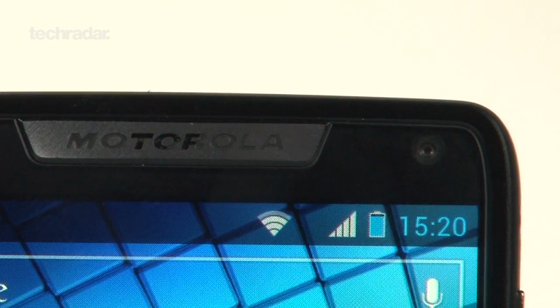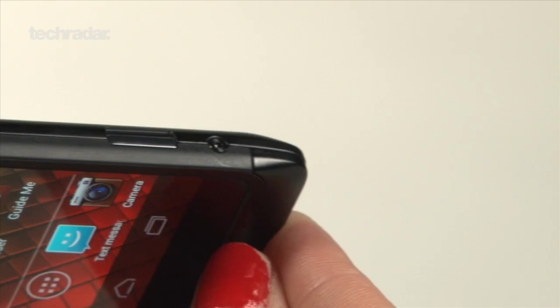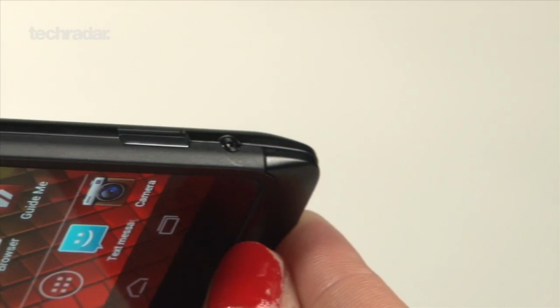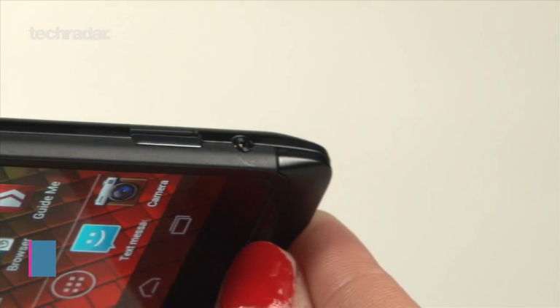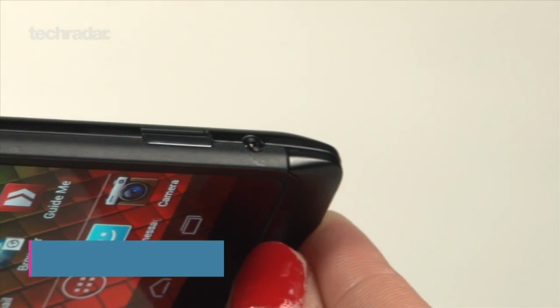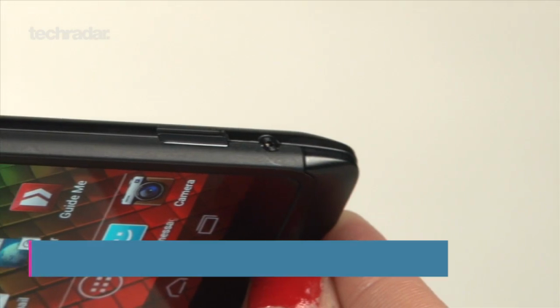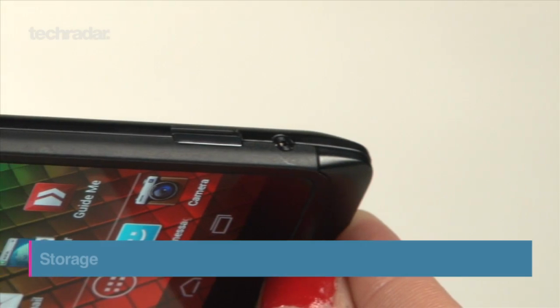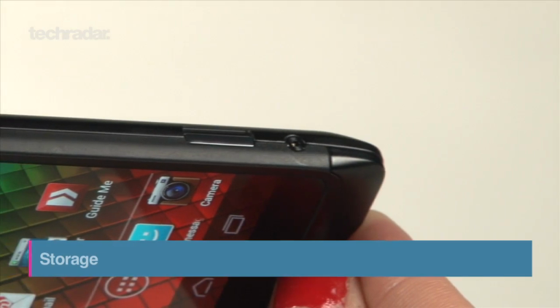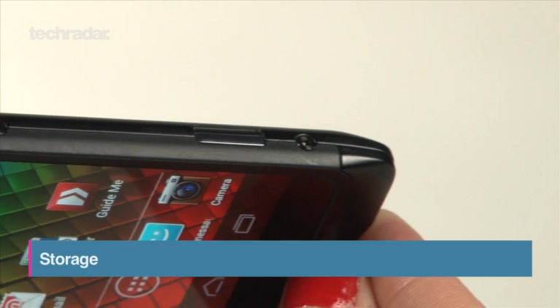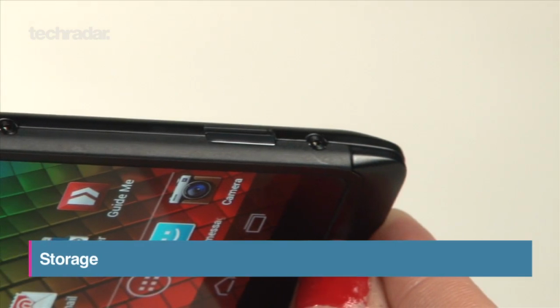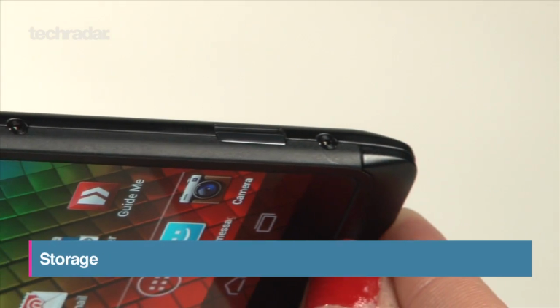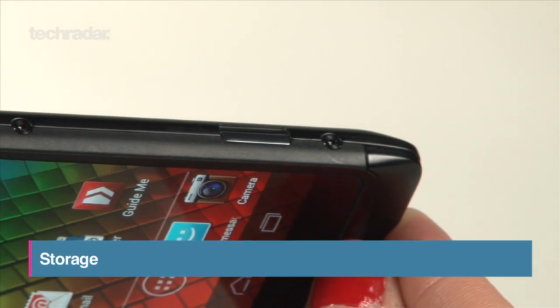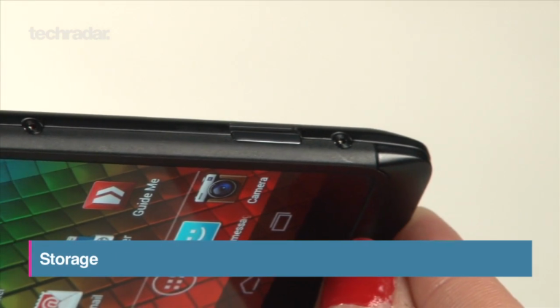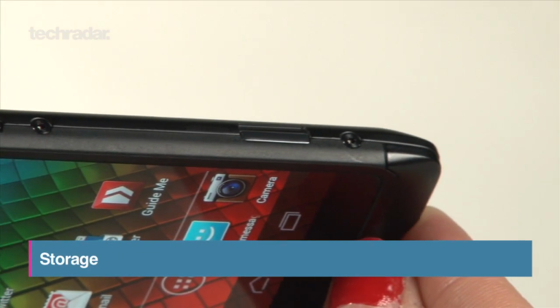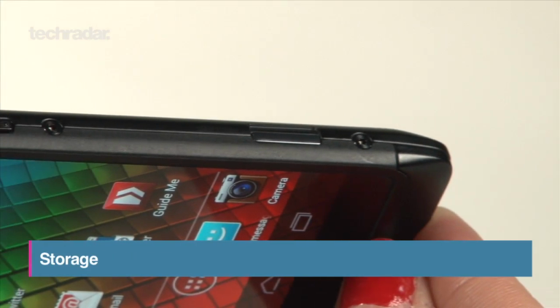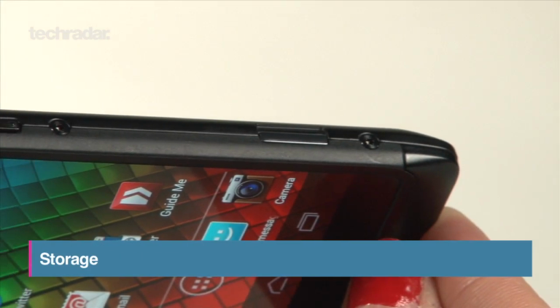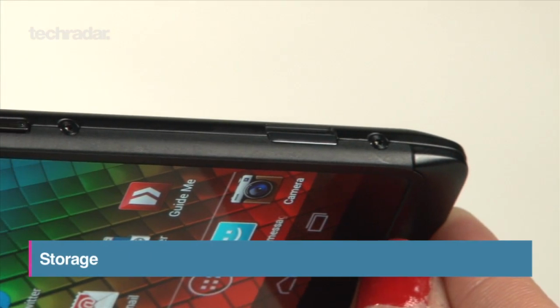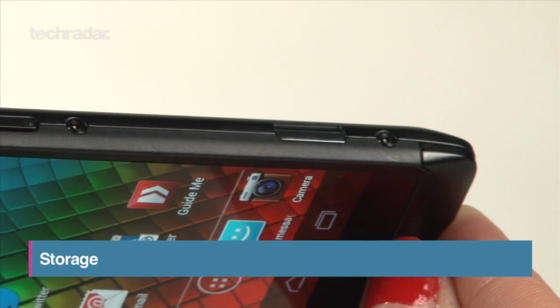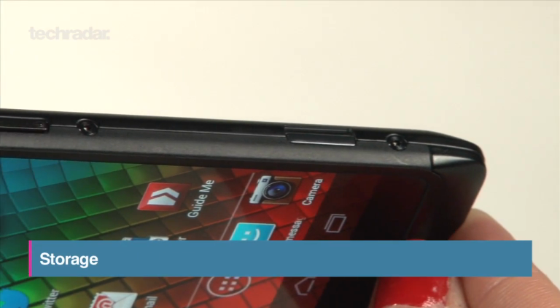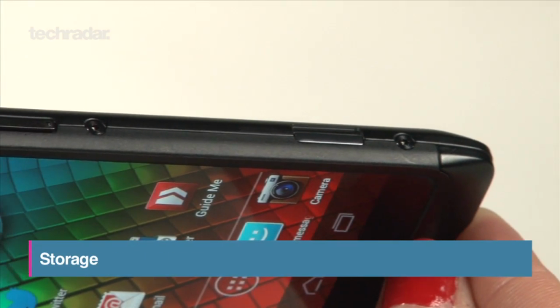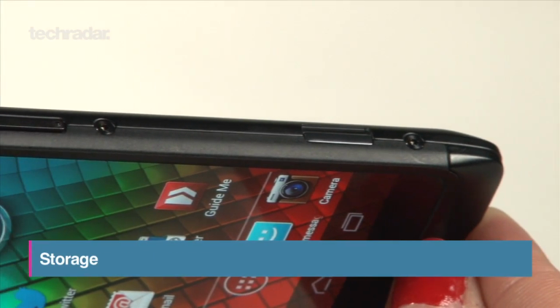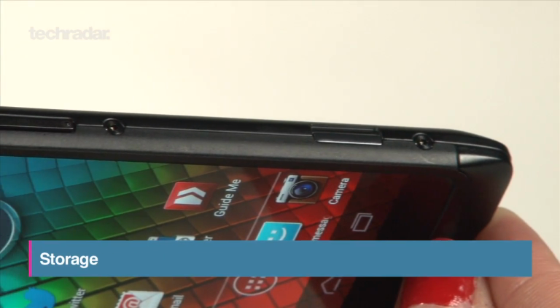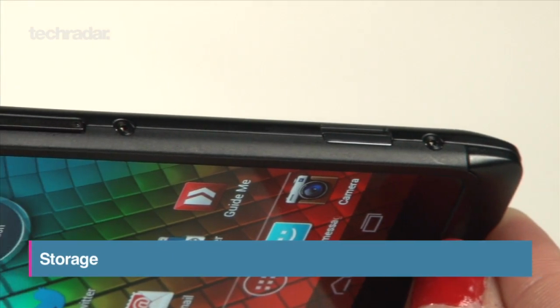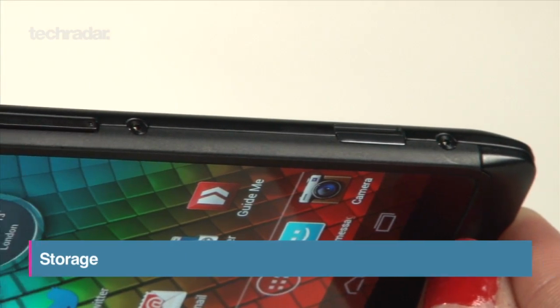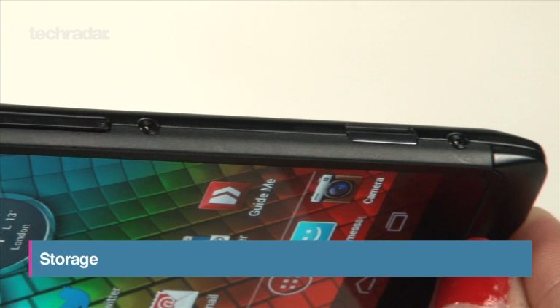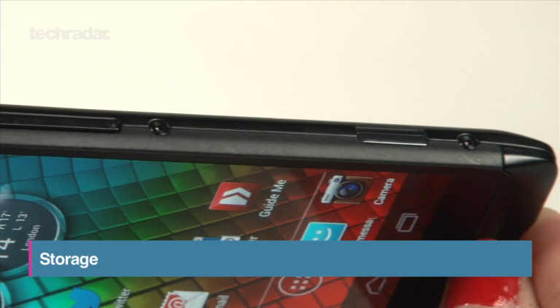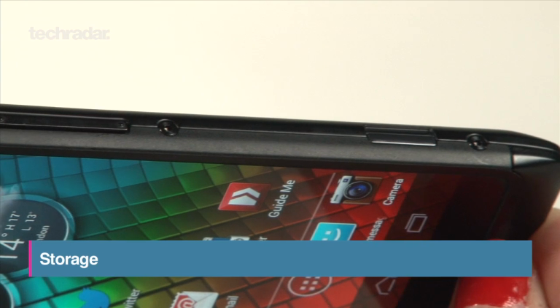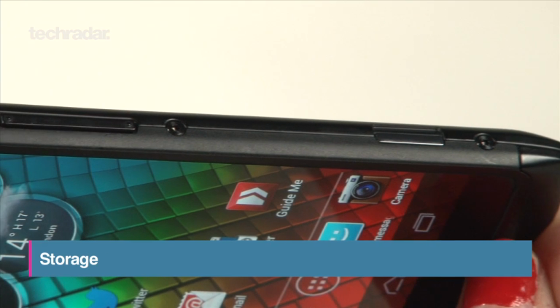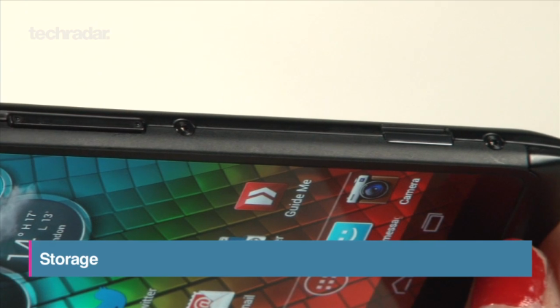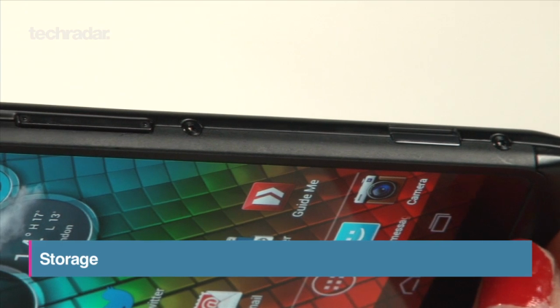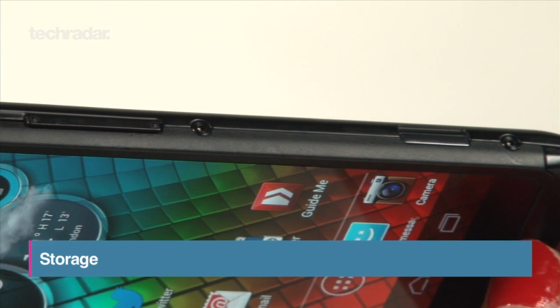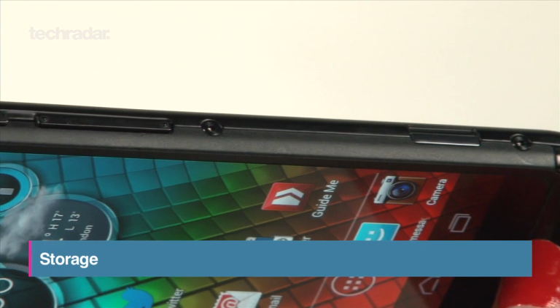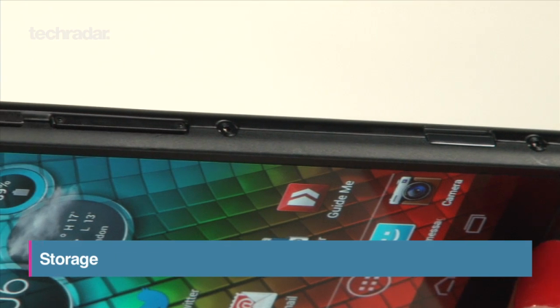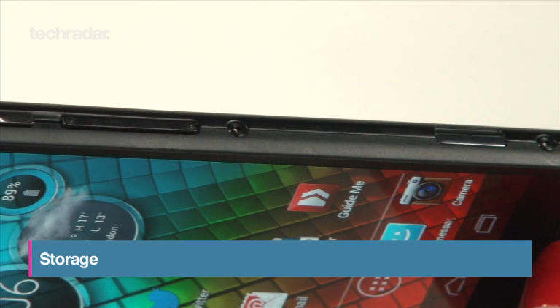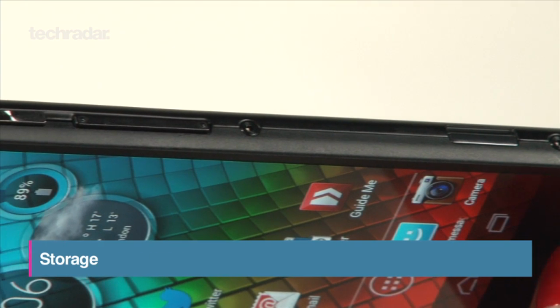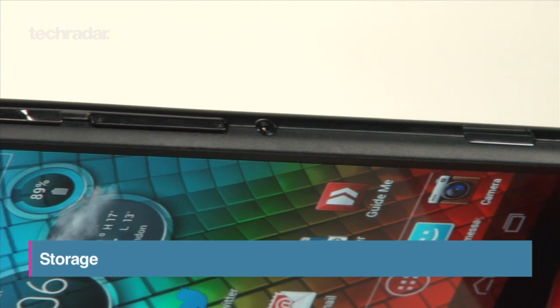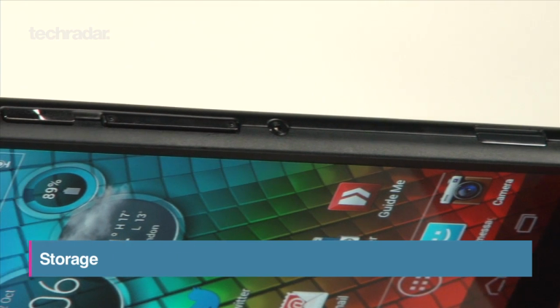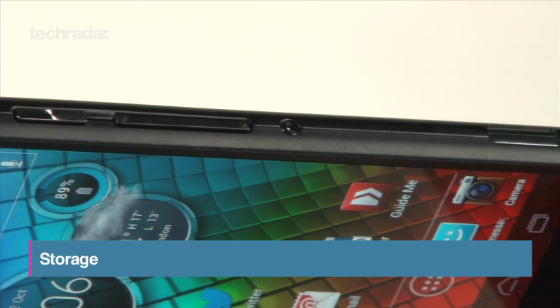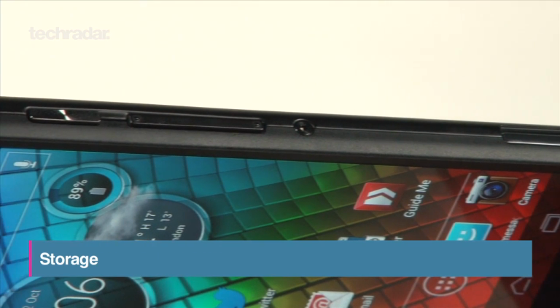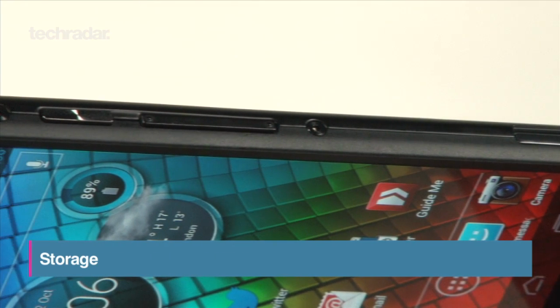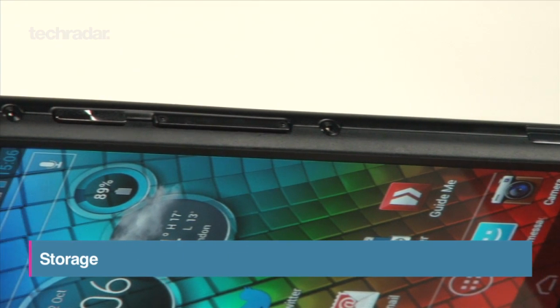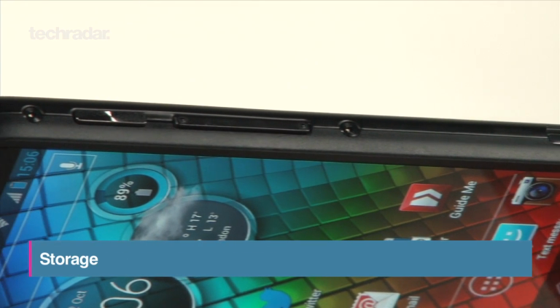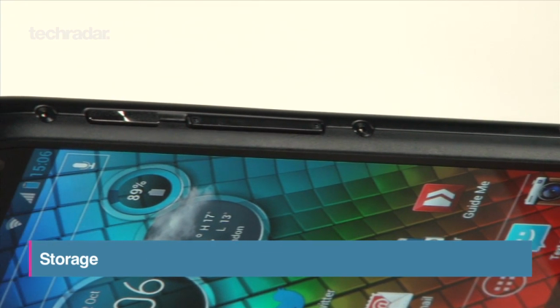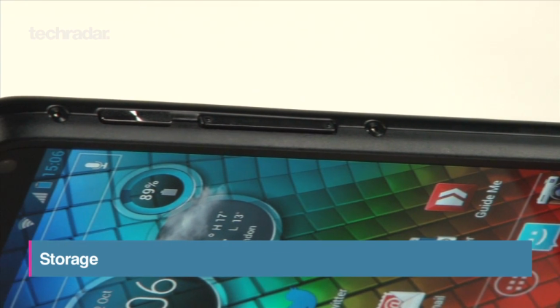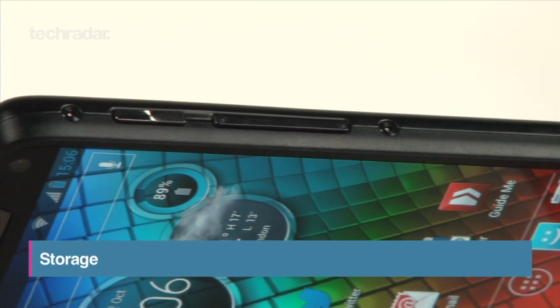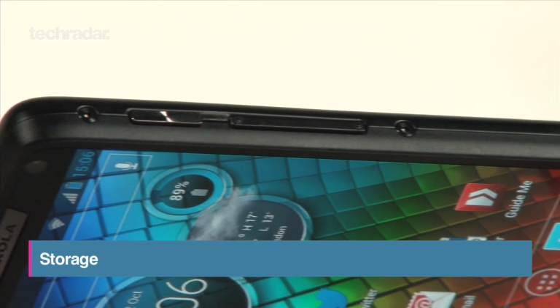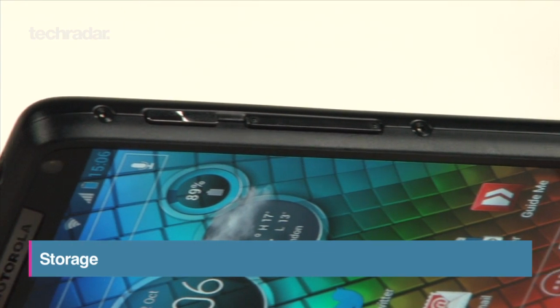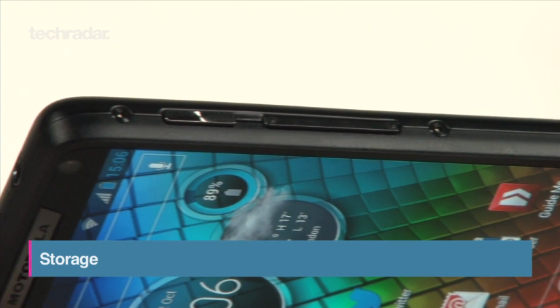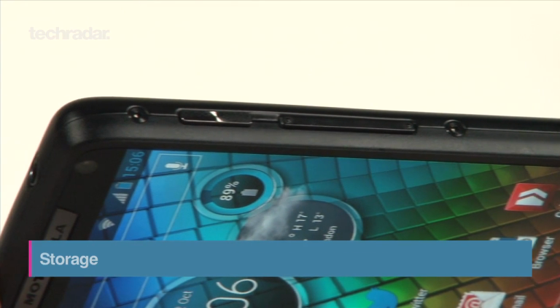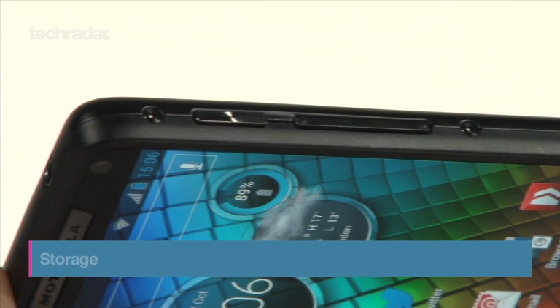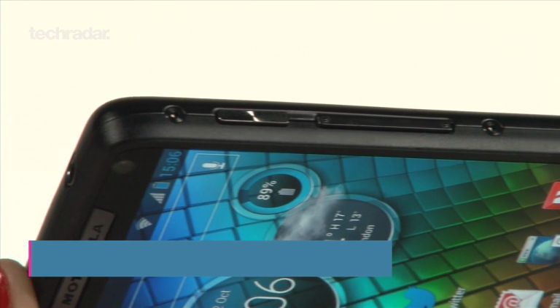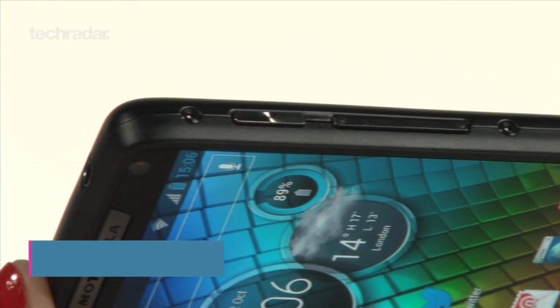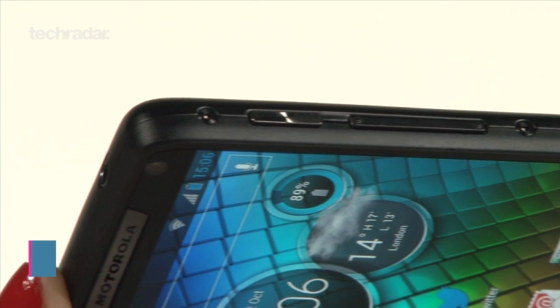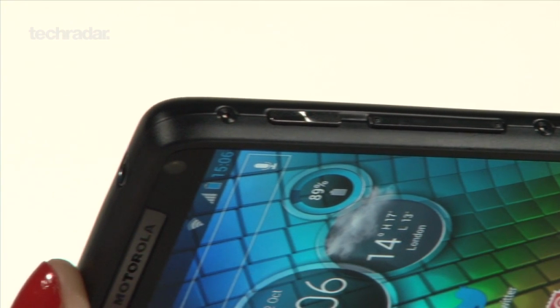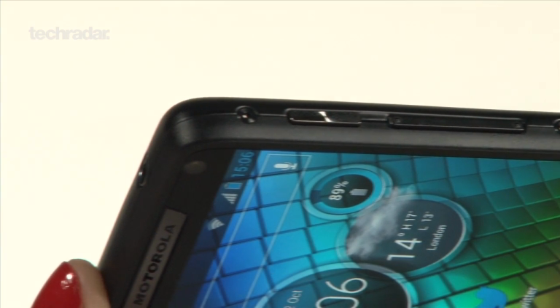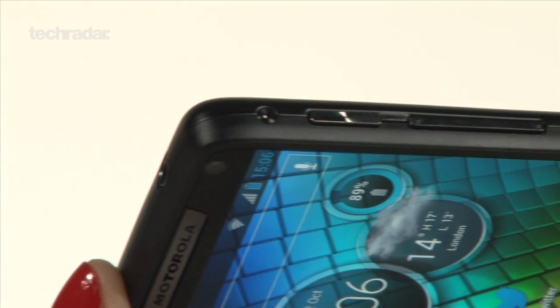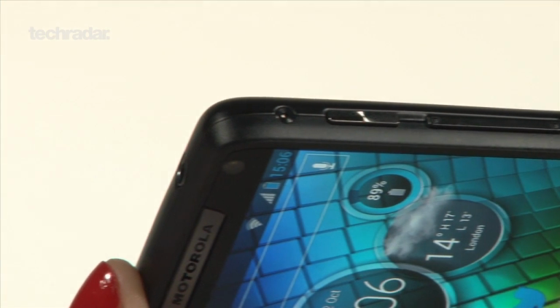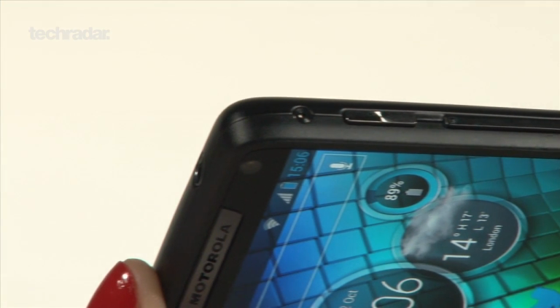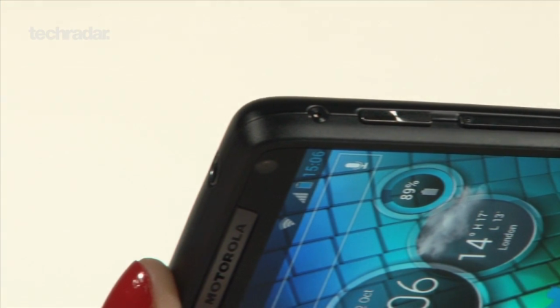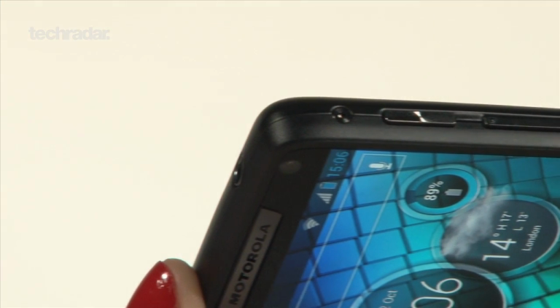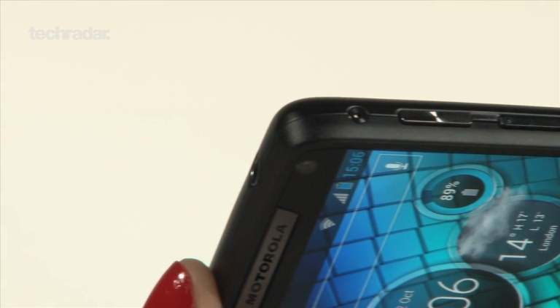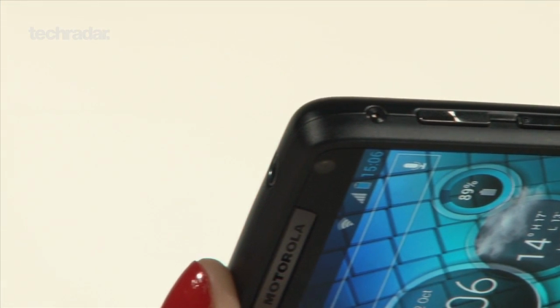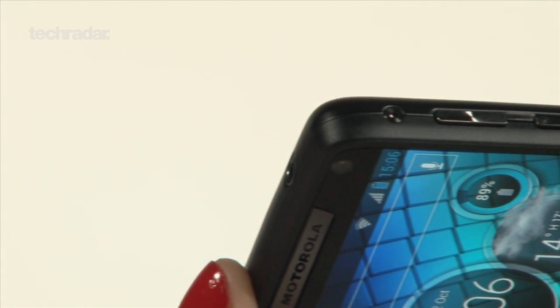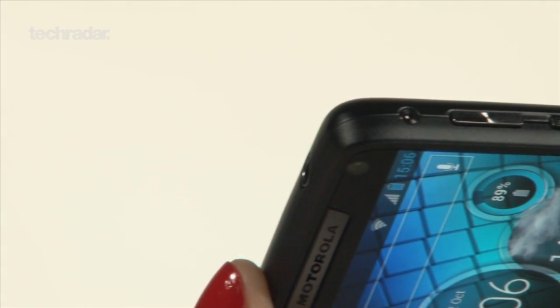The Razr i comes with a rather paltry 8GB of storage, but luckily there's a microSD card slot, allowing you to boost that by 32GB.